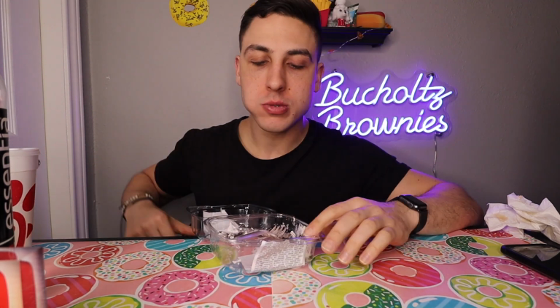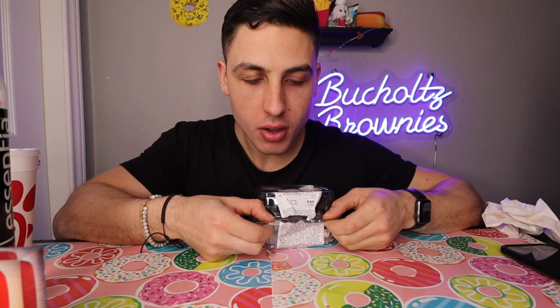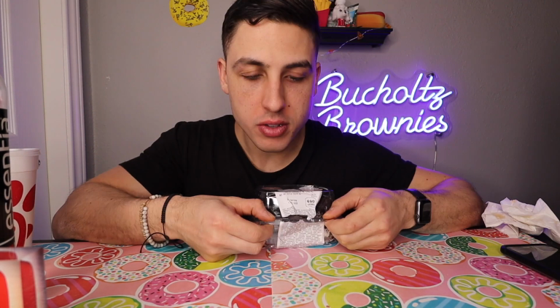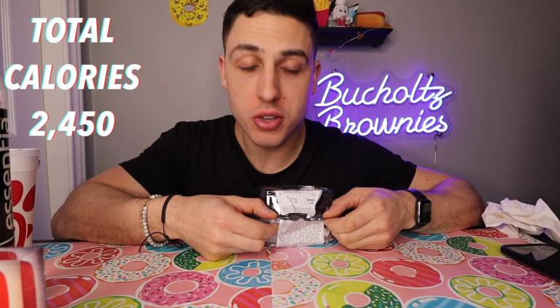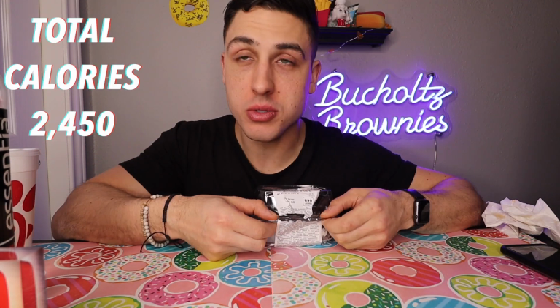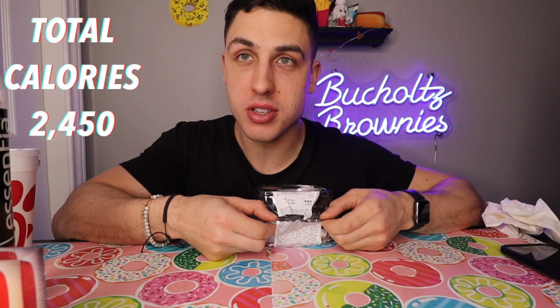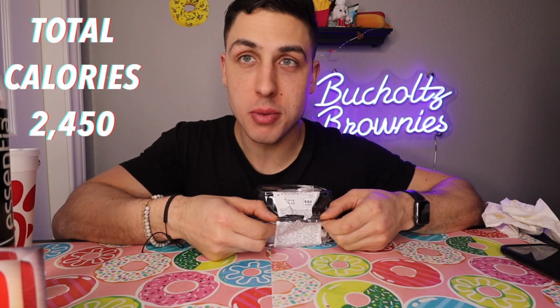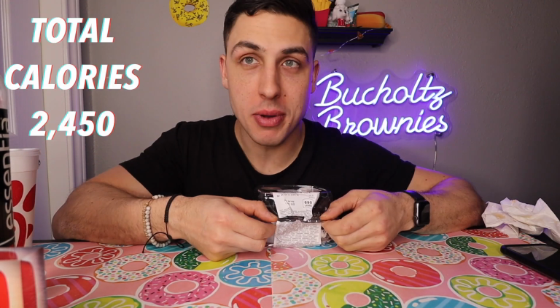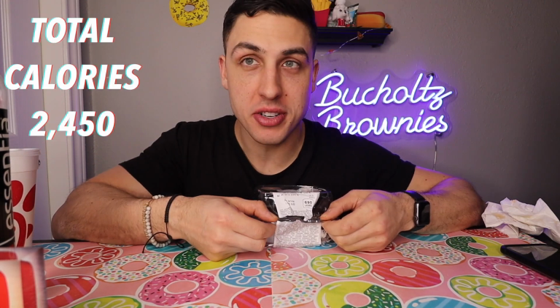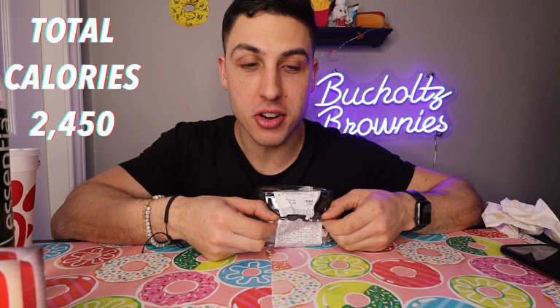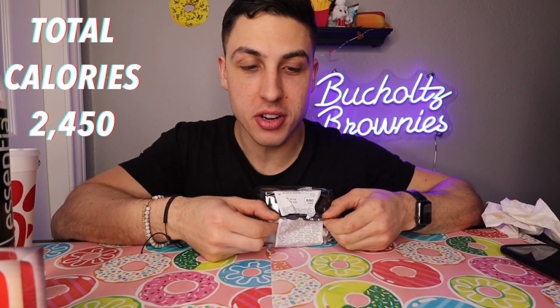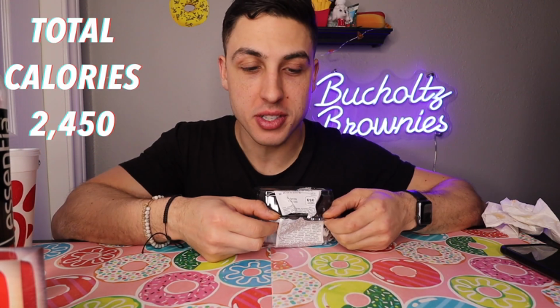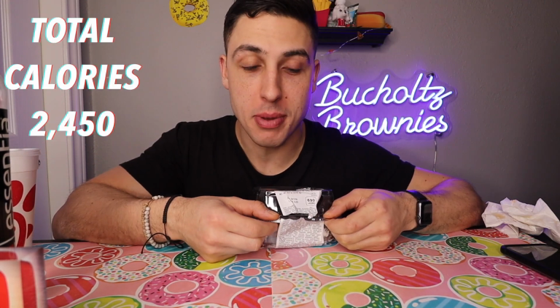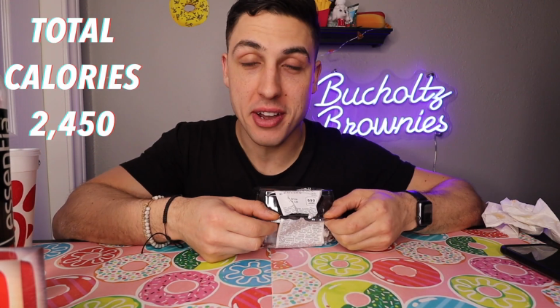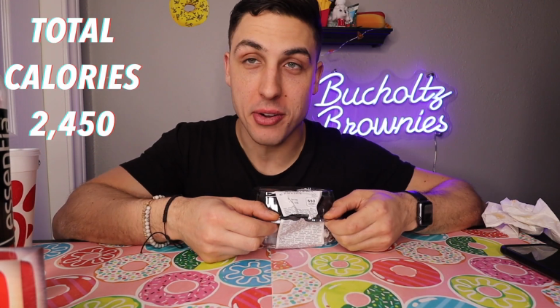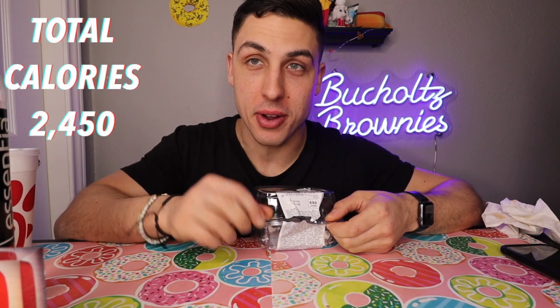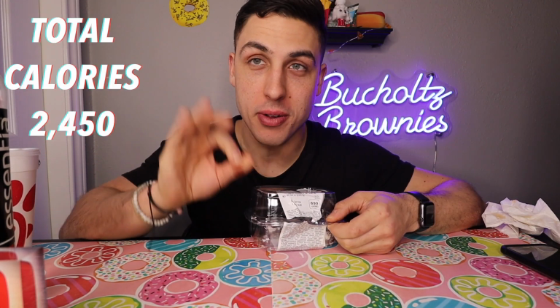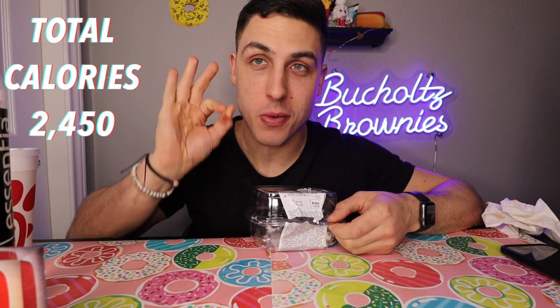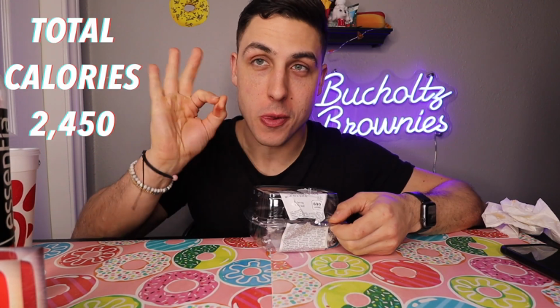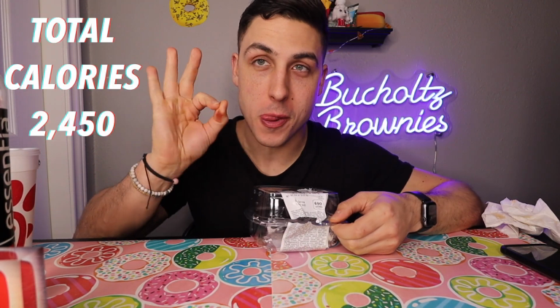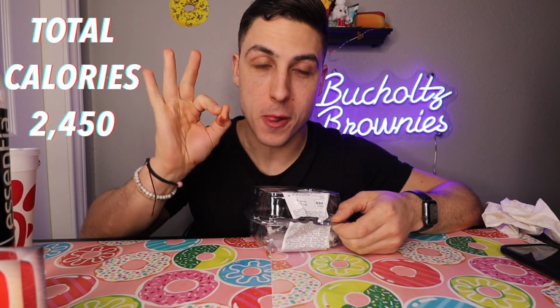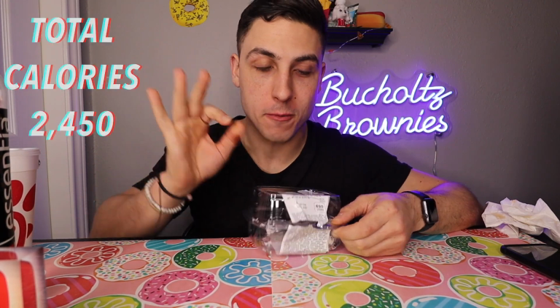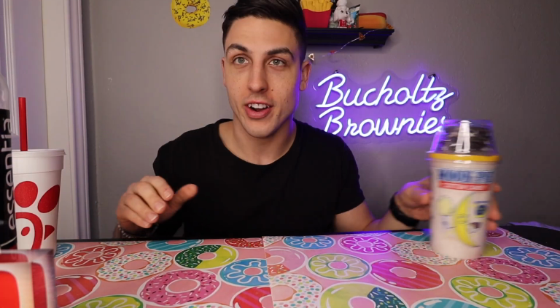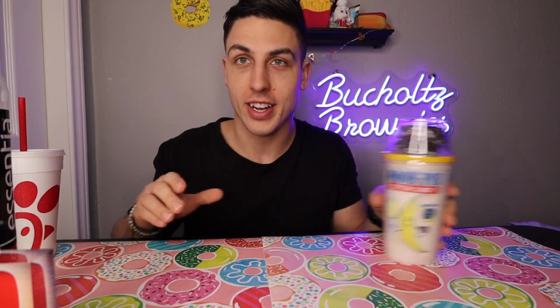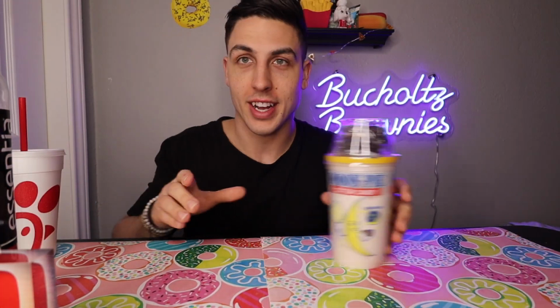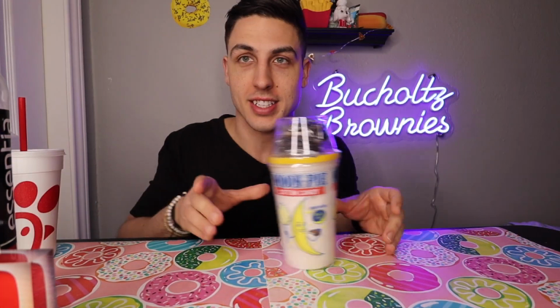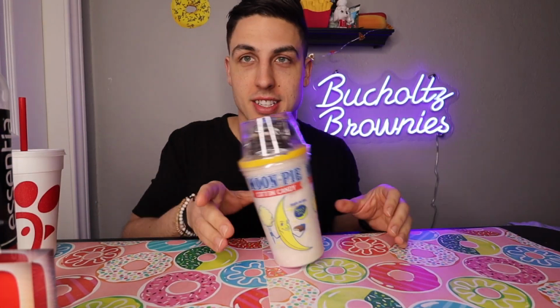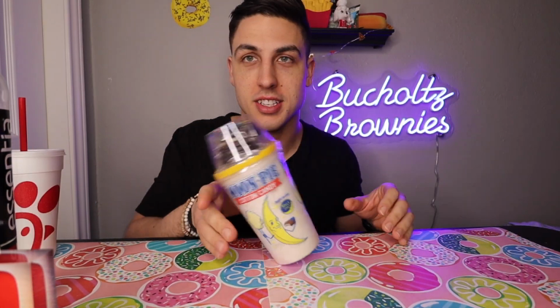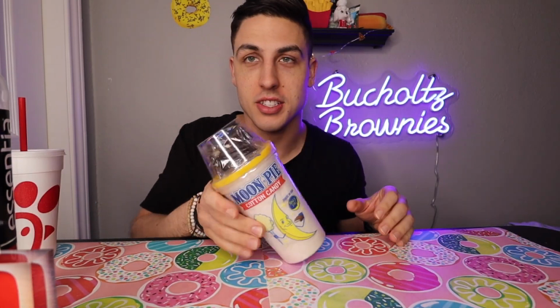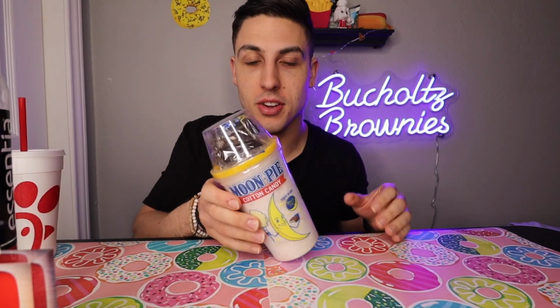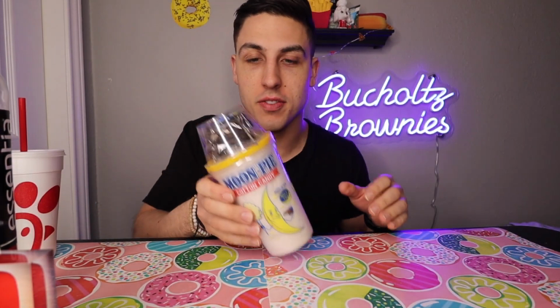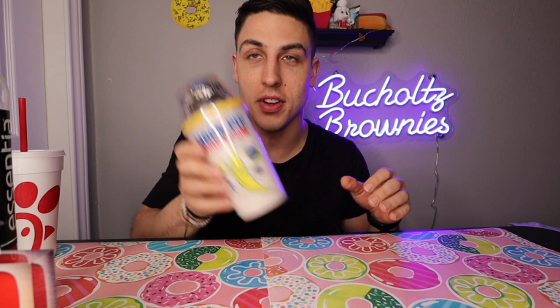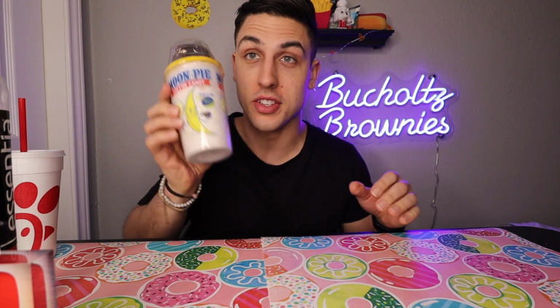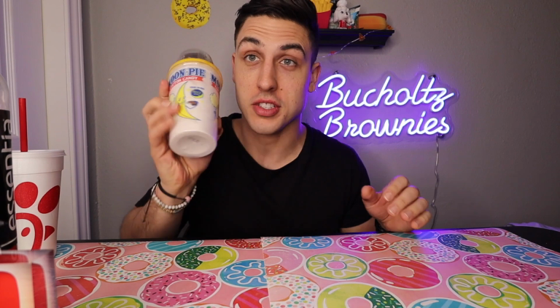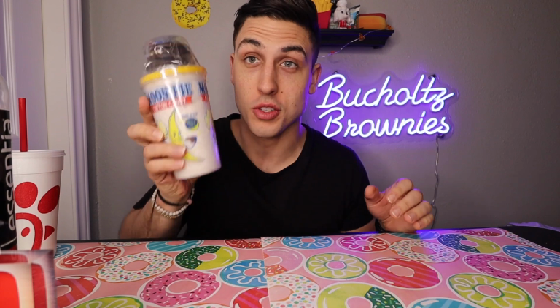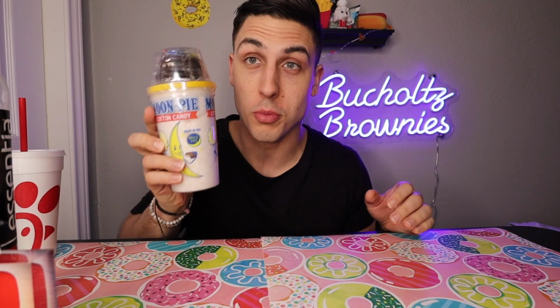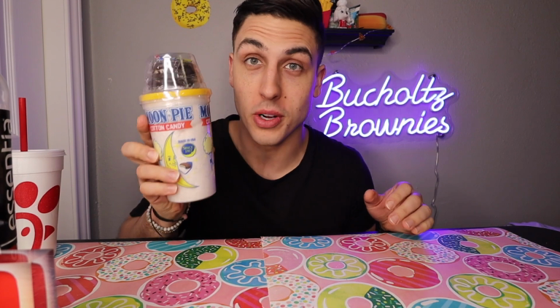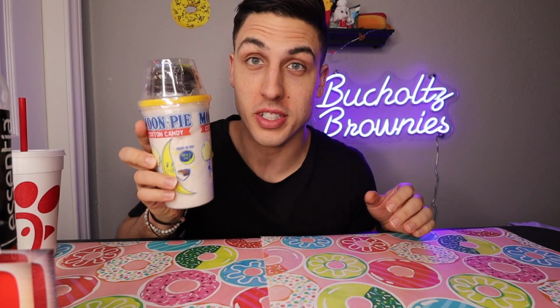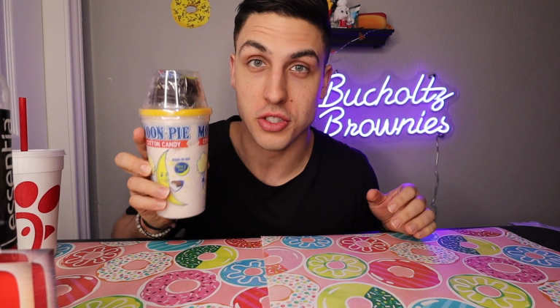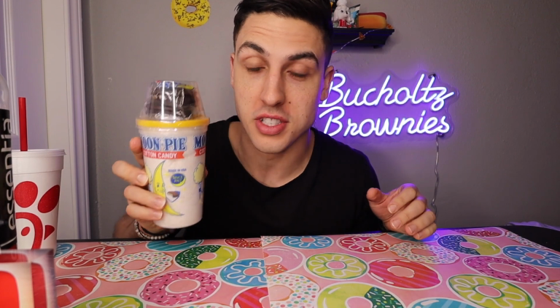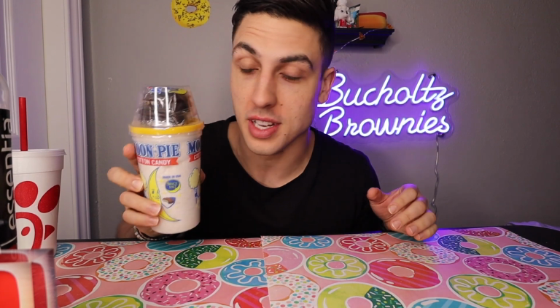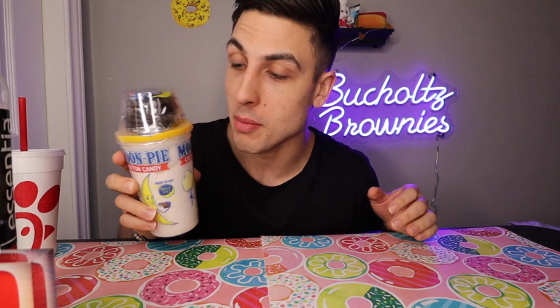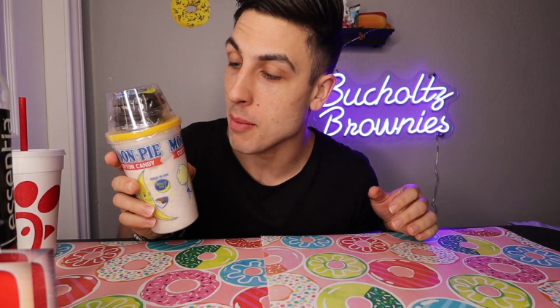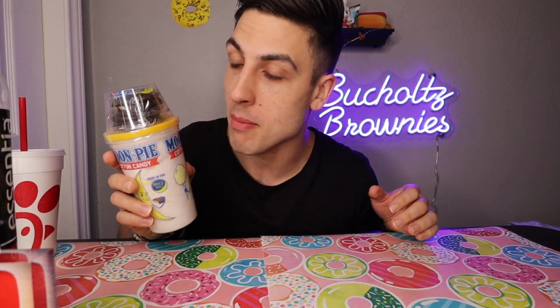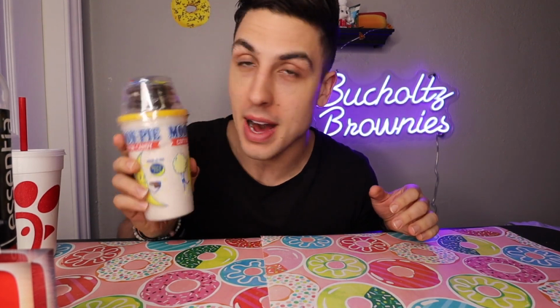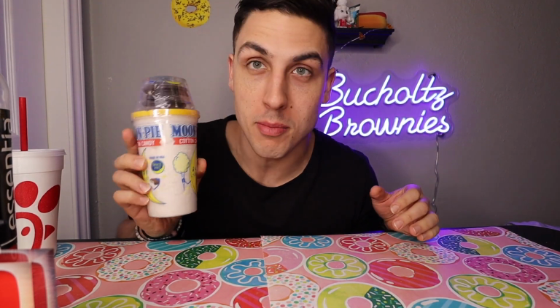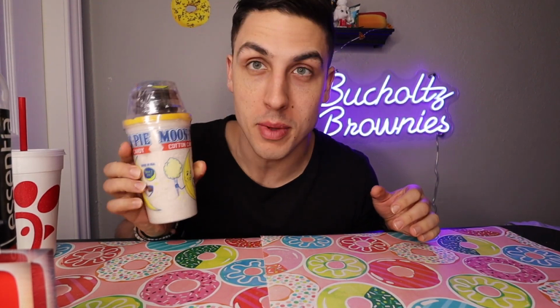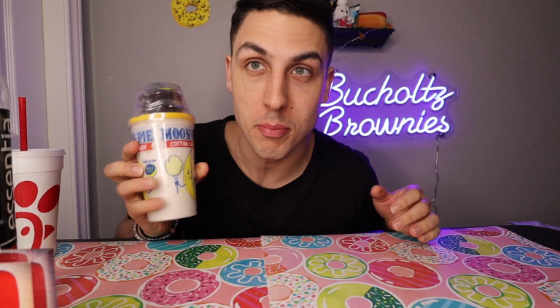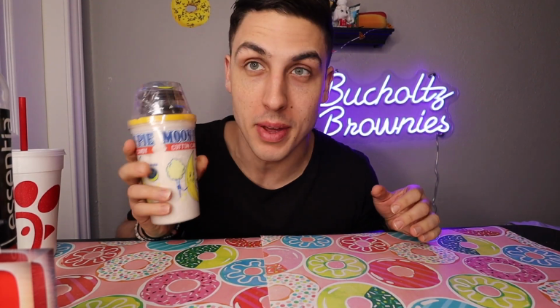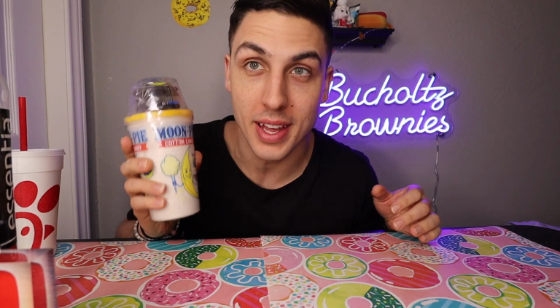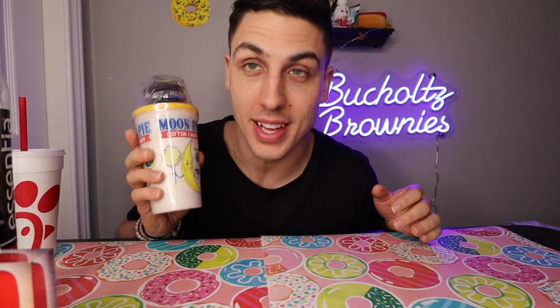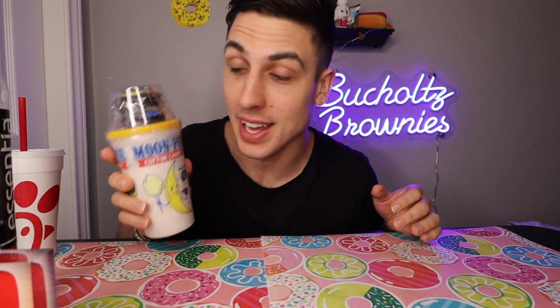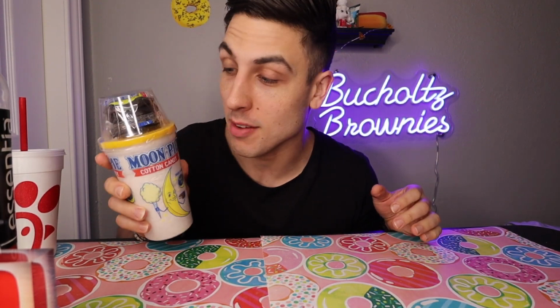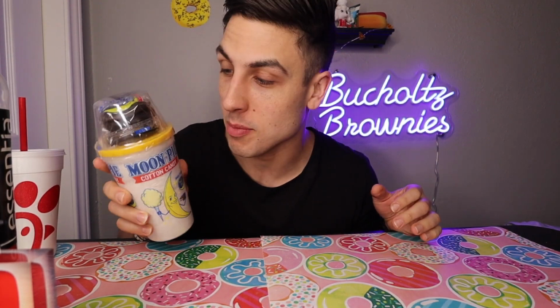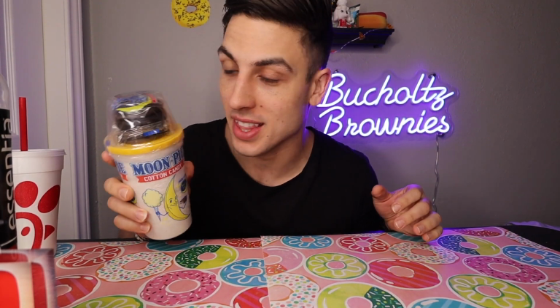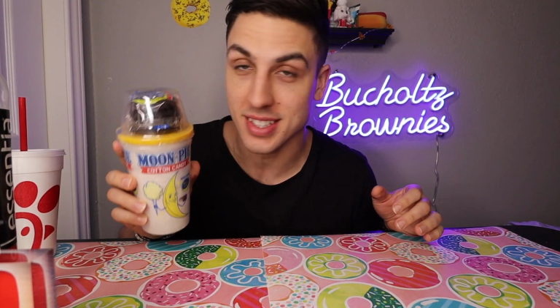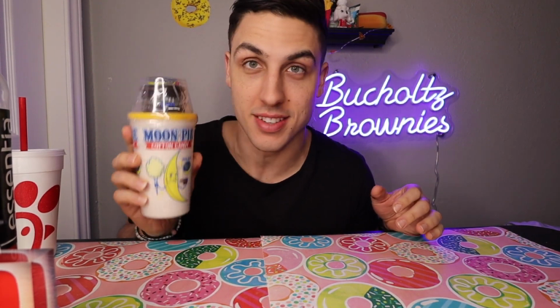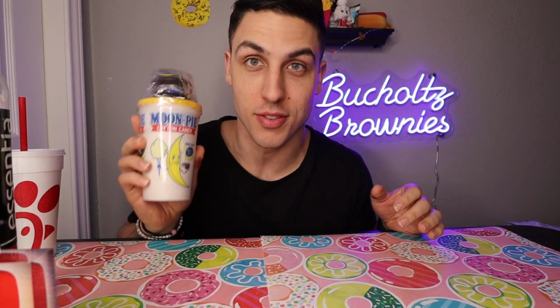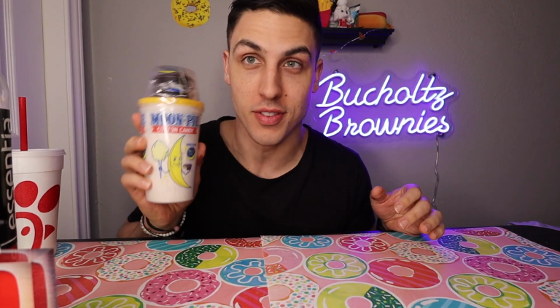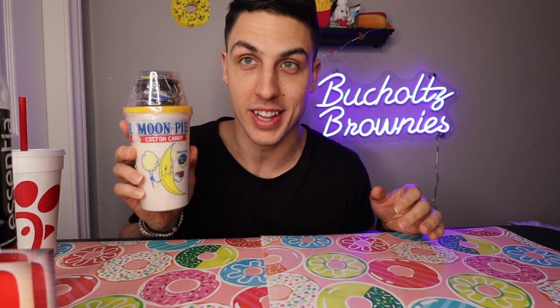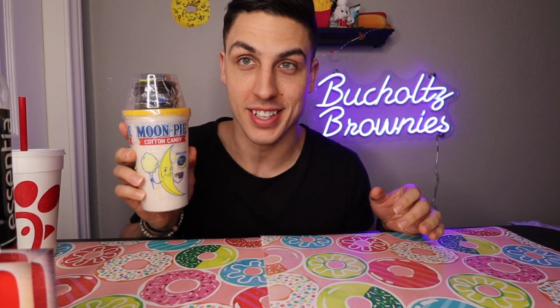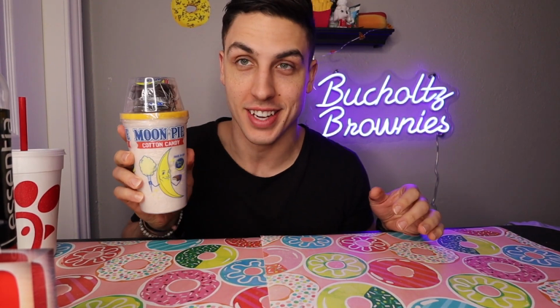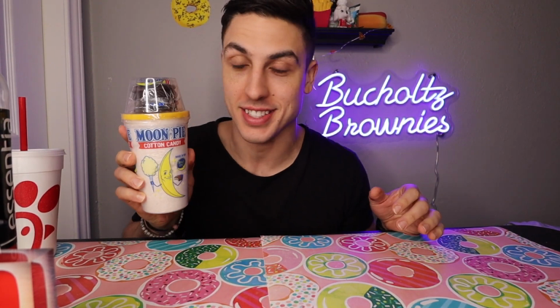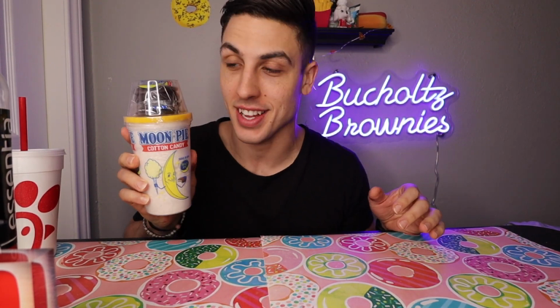For two dollars and fifty cents, it's a 7.4 for me. Don't sleep on Target's bakery.